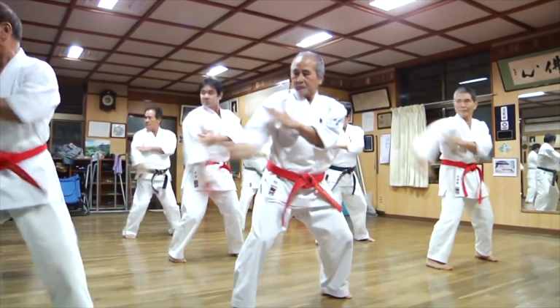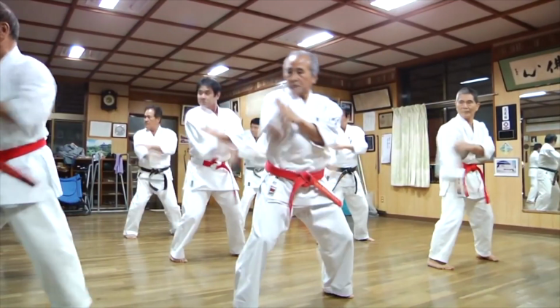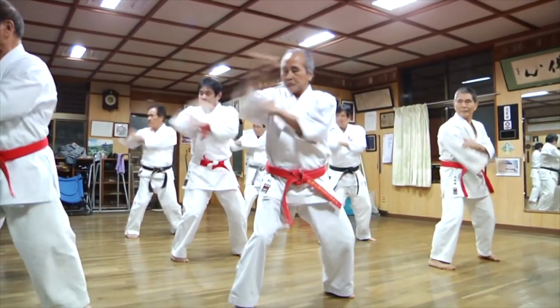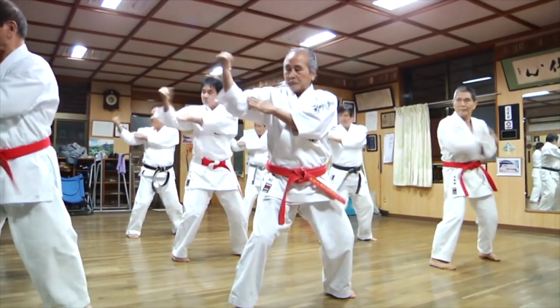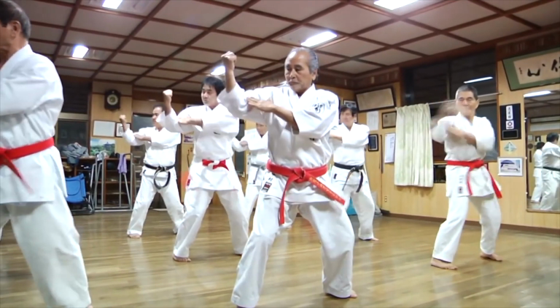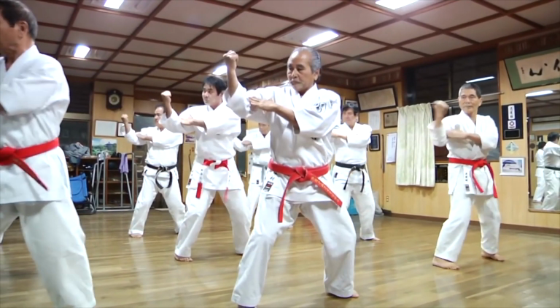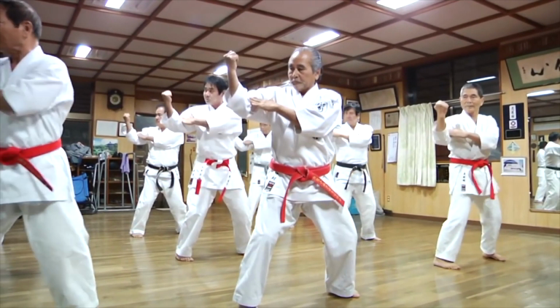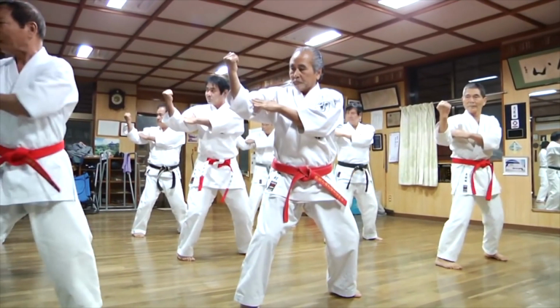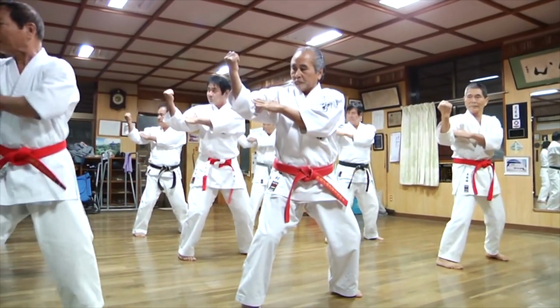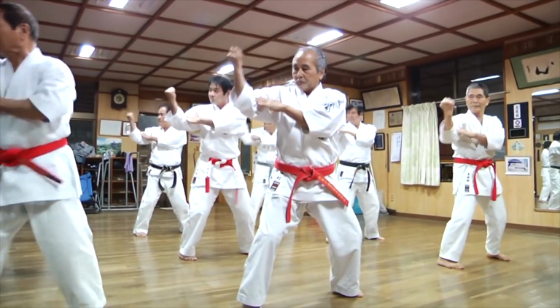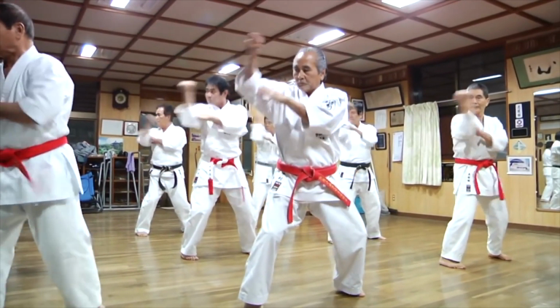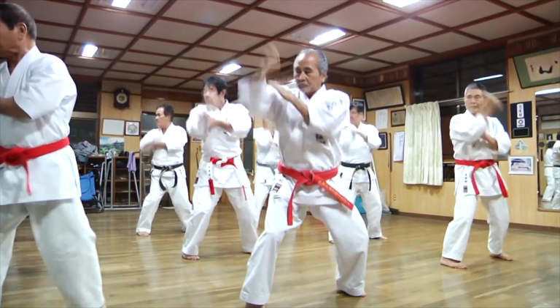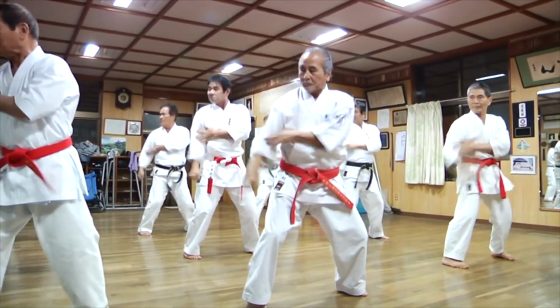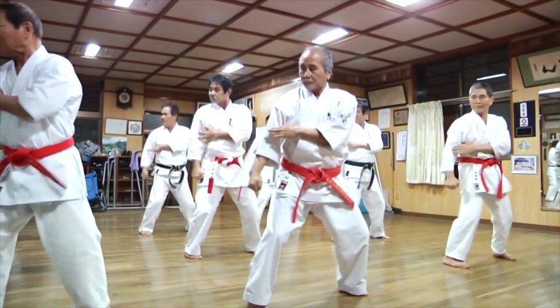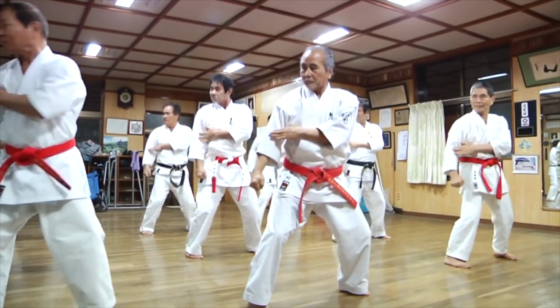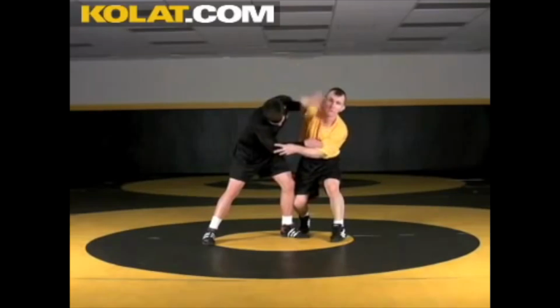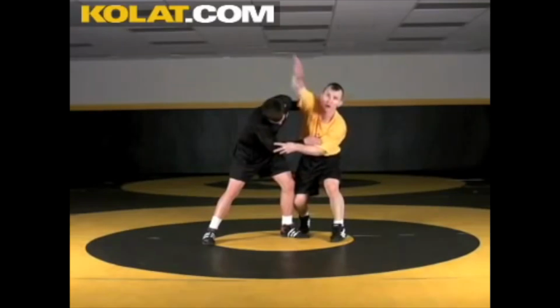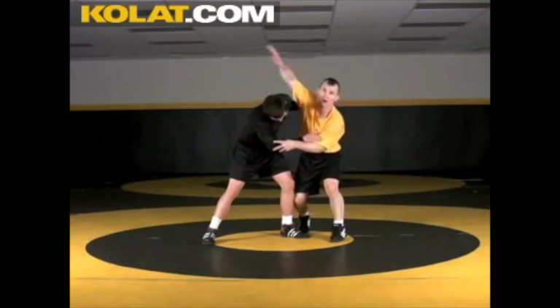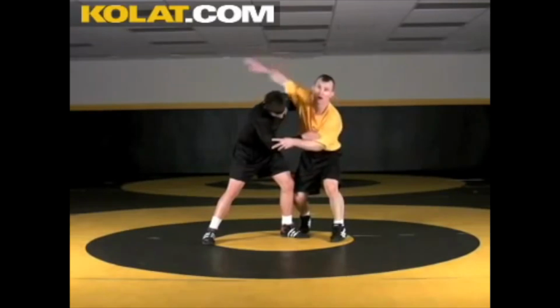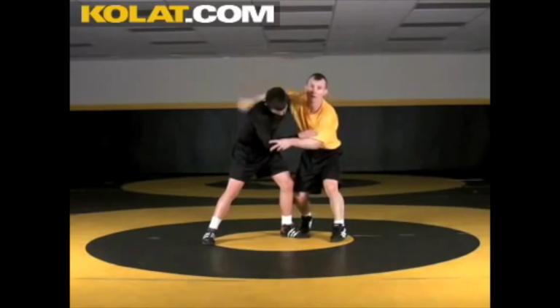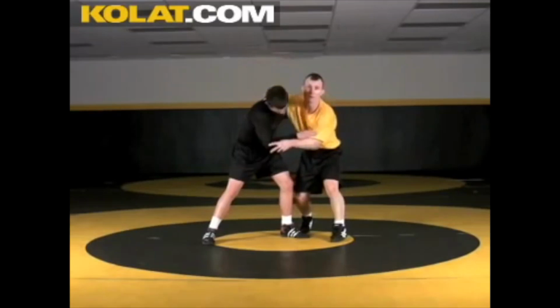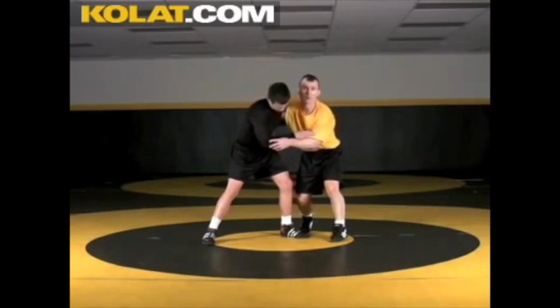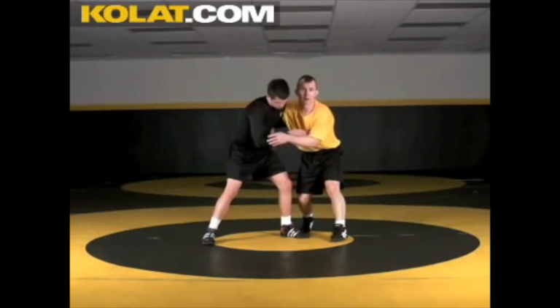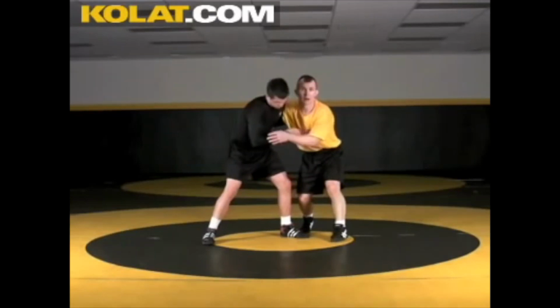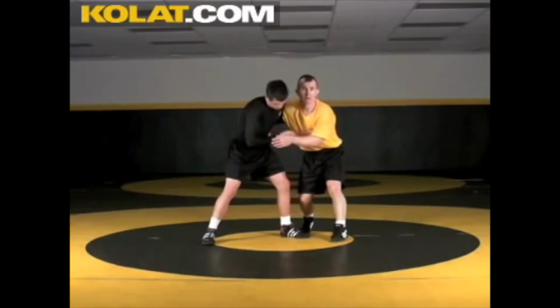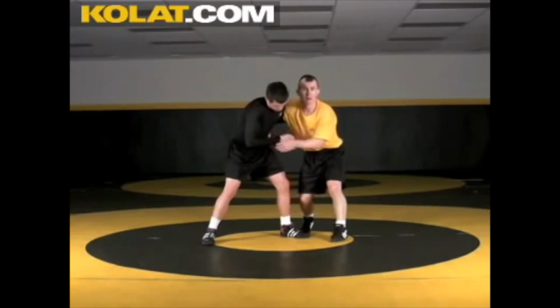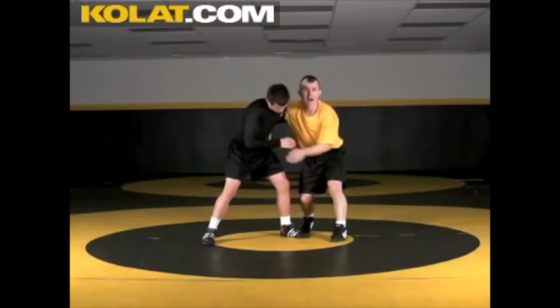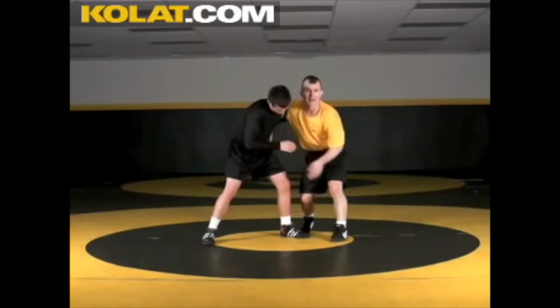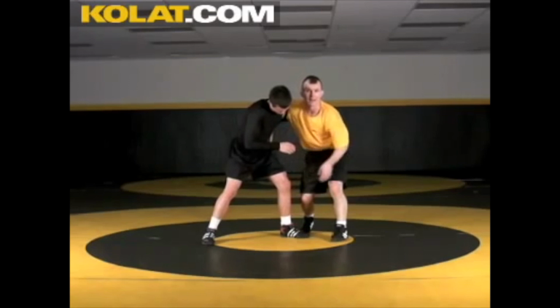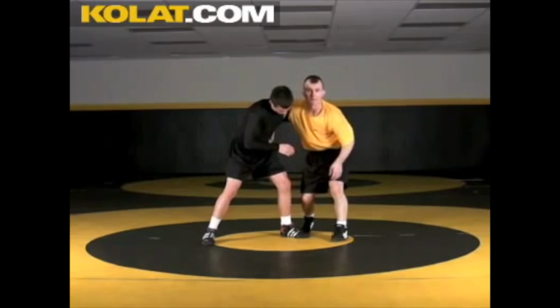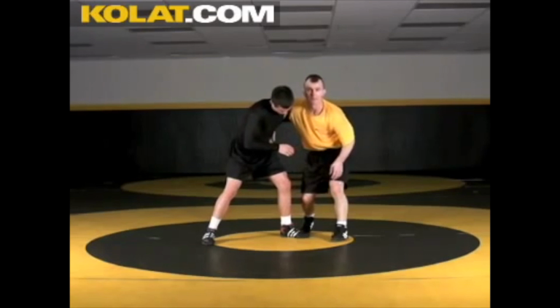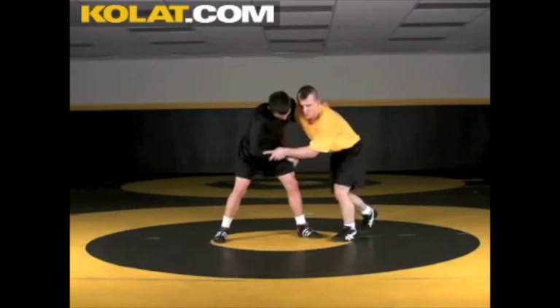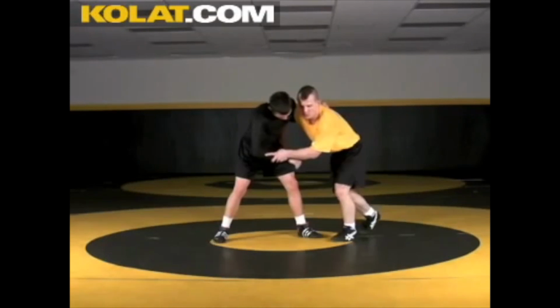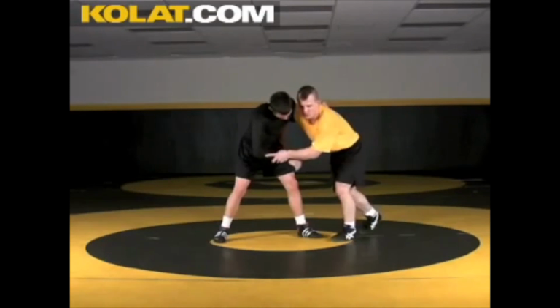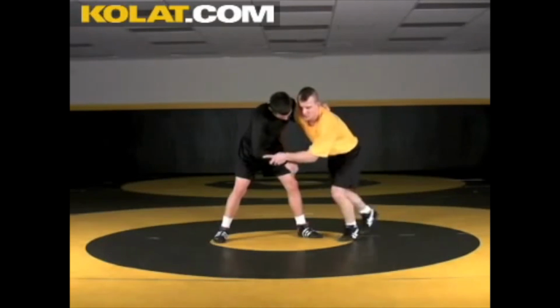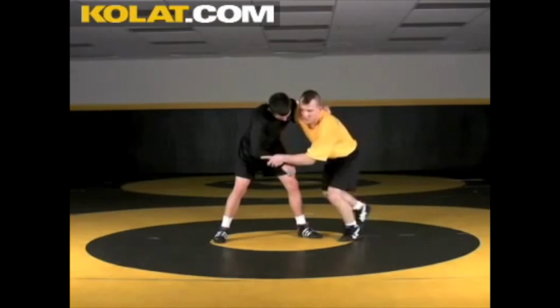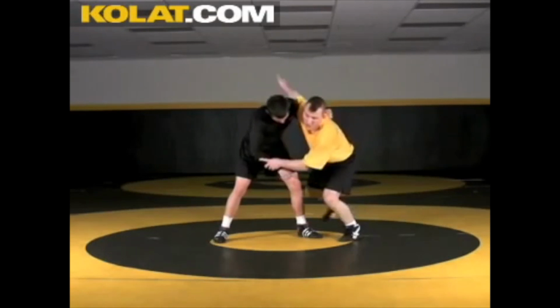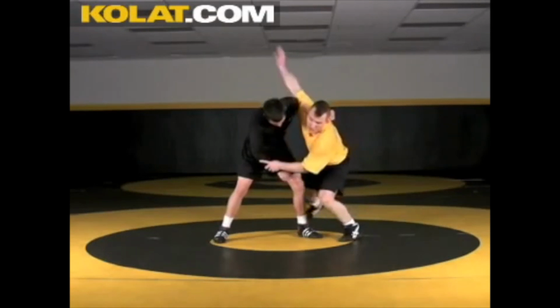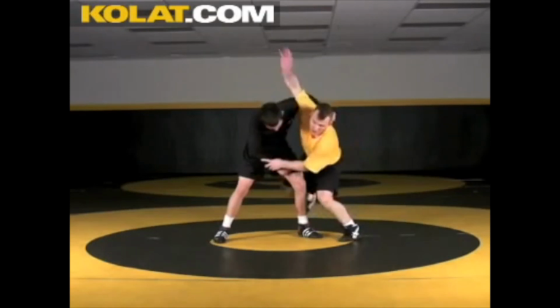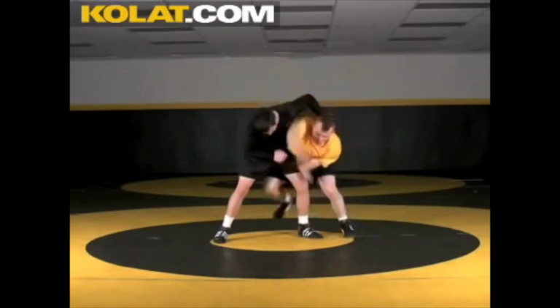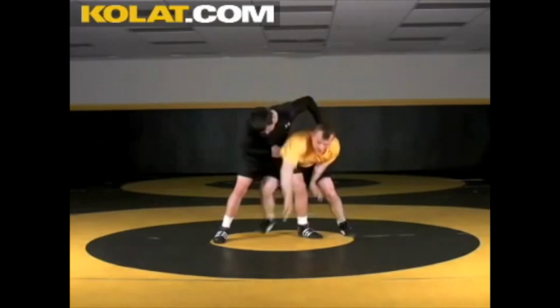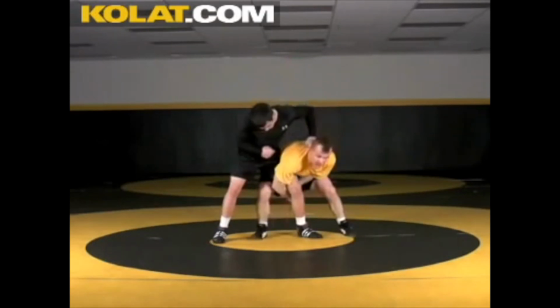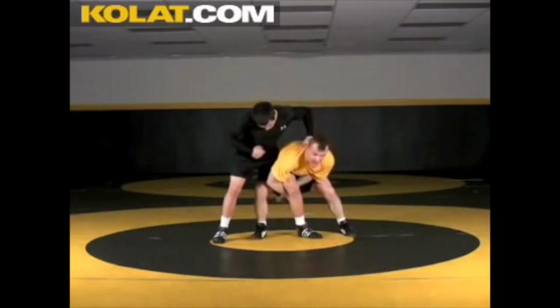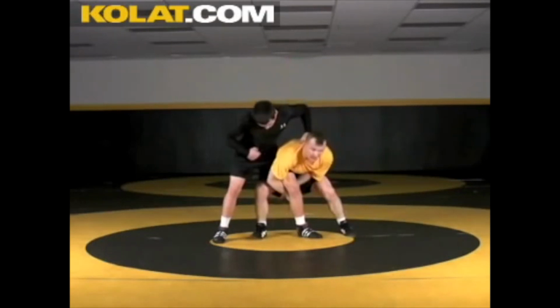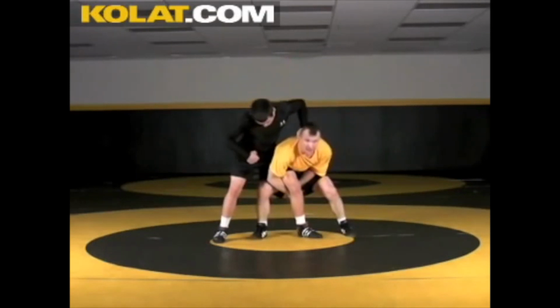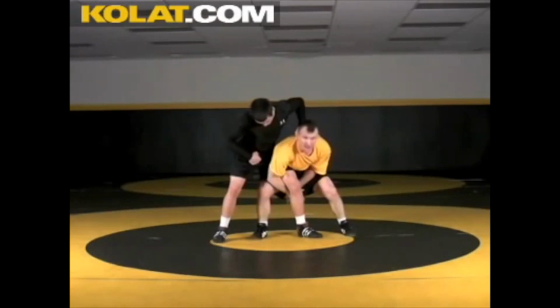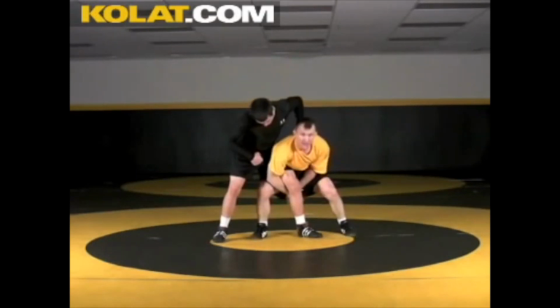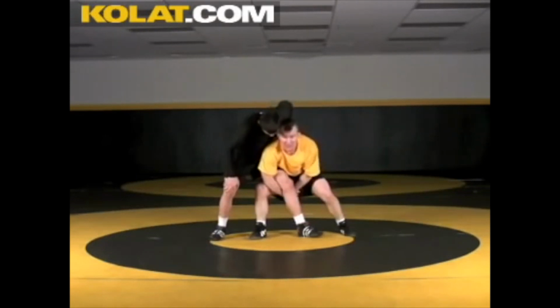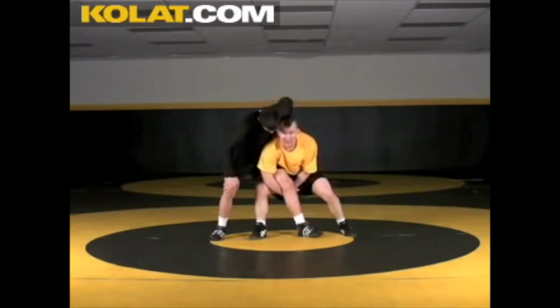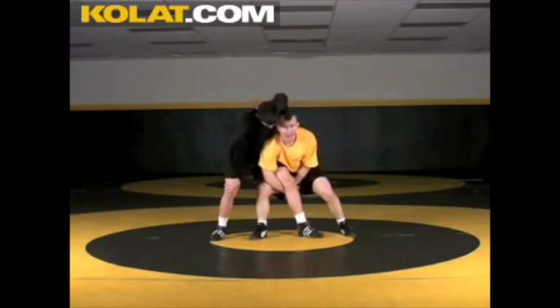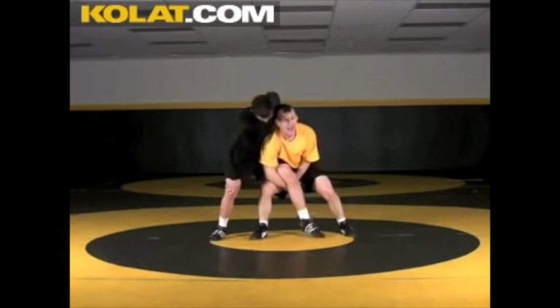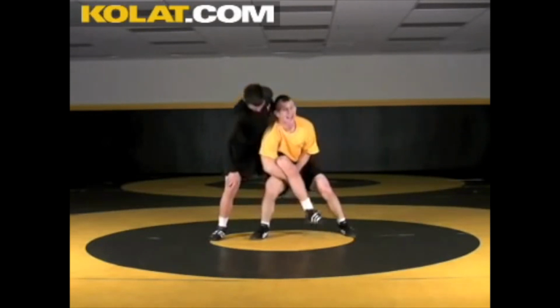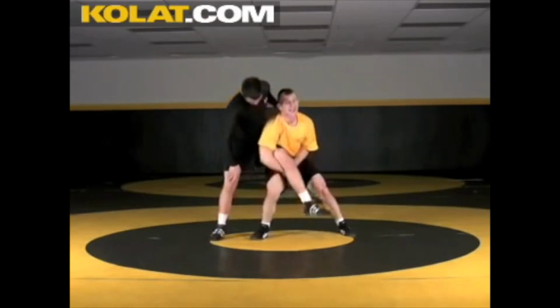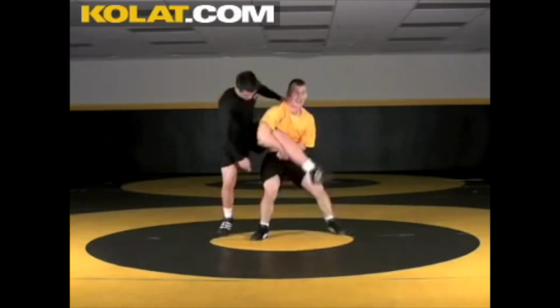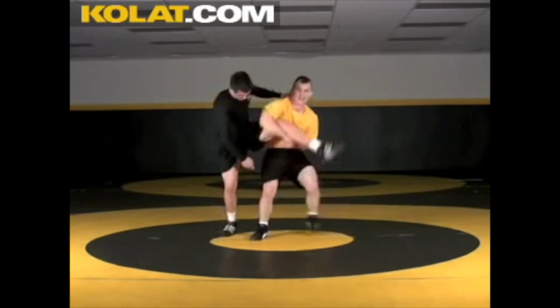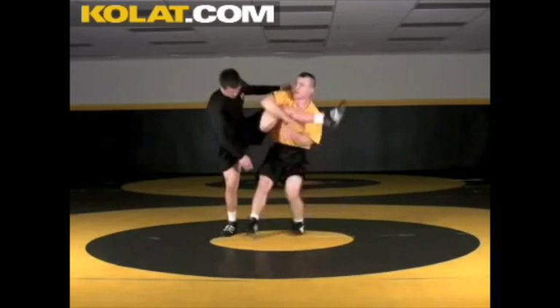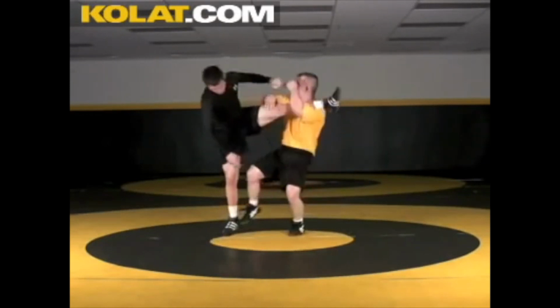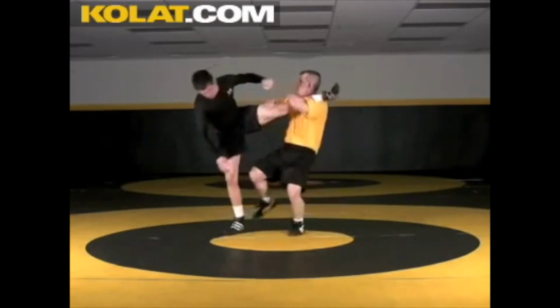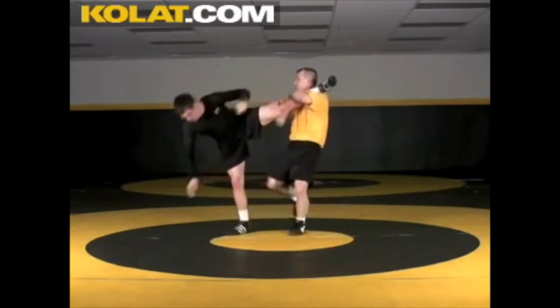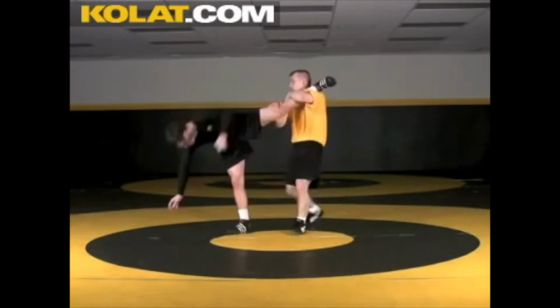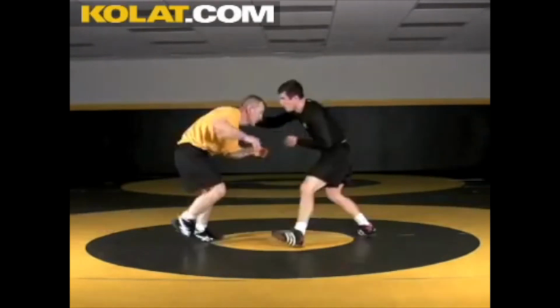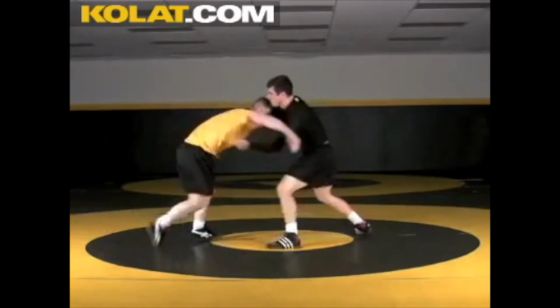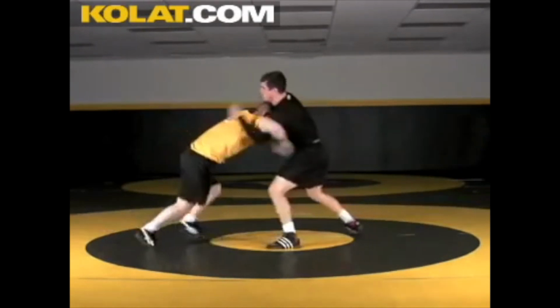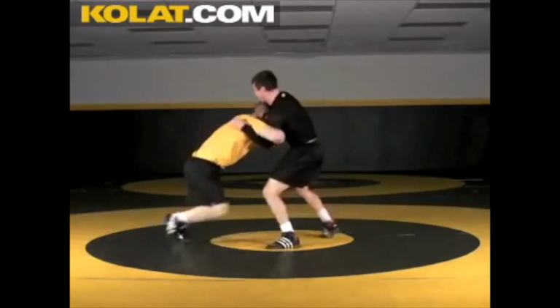Now if the guy doesn't budge, look at Nihanchi Sanan again. The arm goes straight back down, so it swings back around, grabs the legs, and takes the guy down as well.